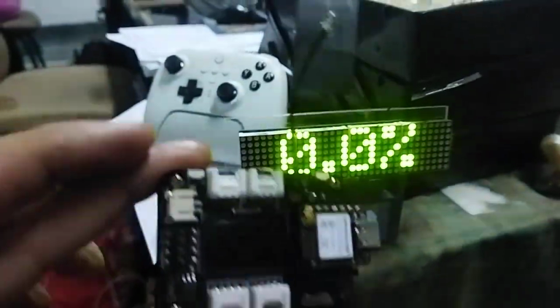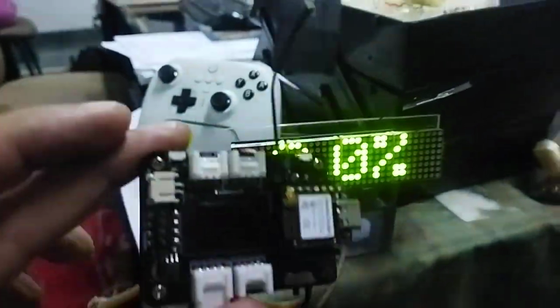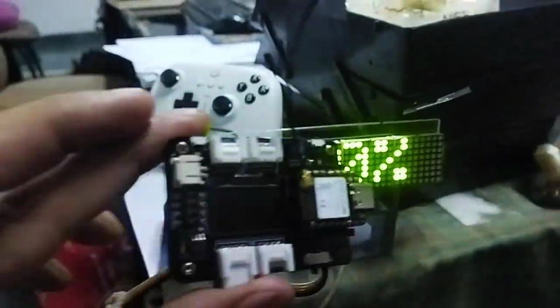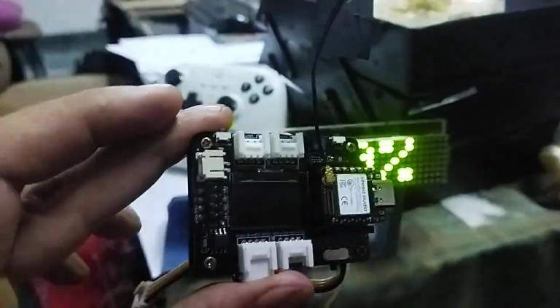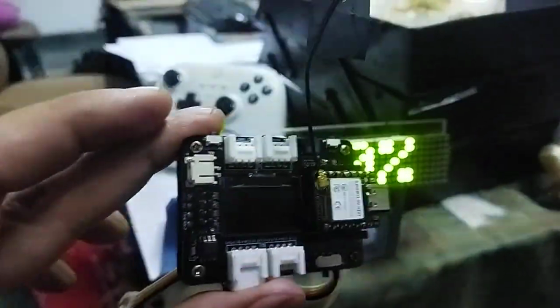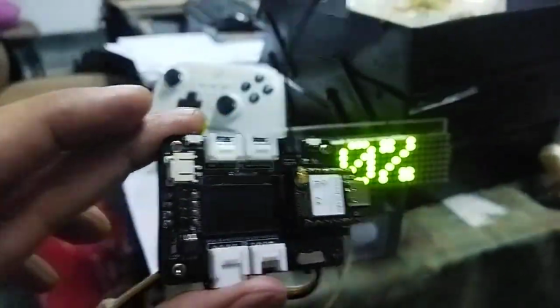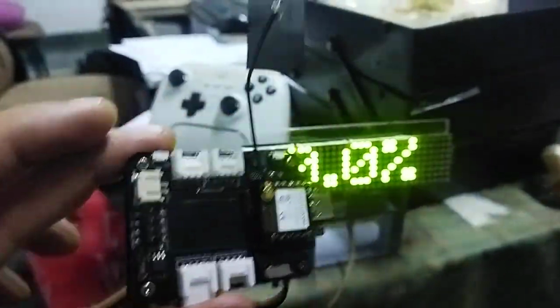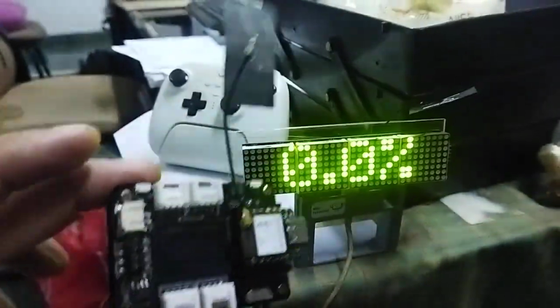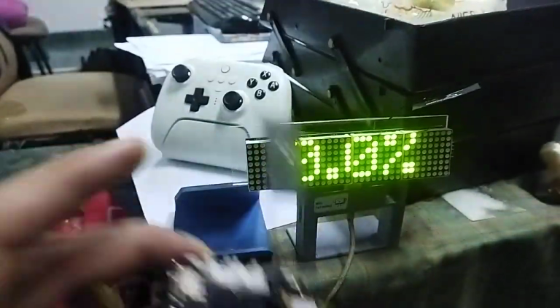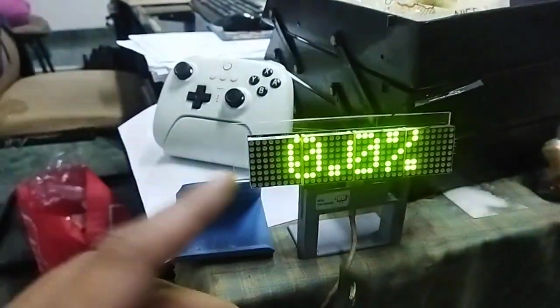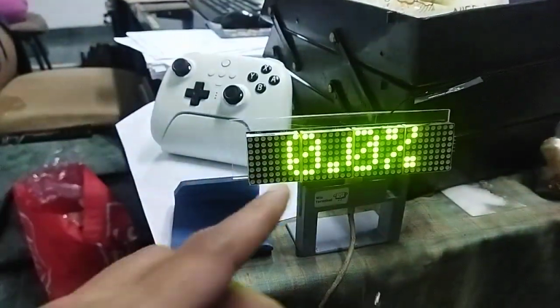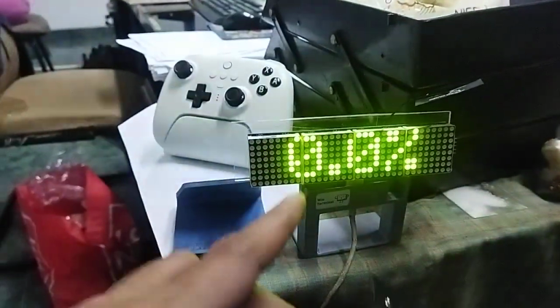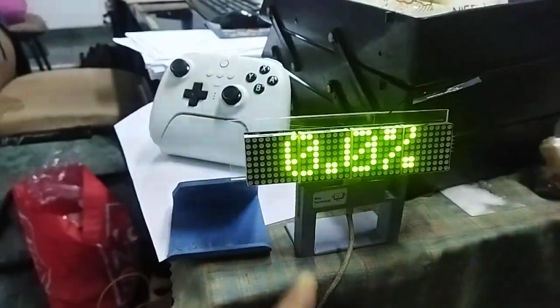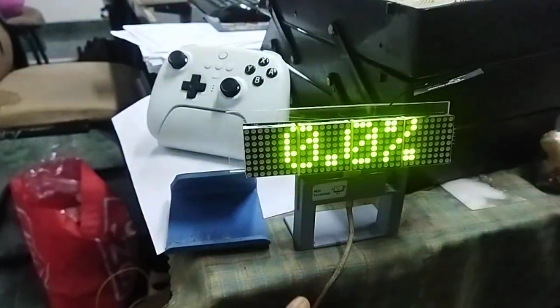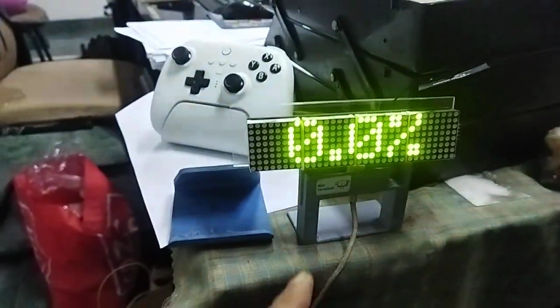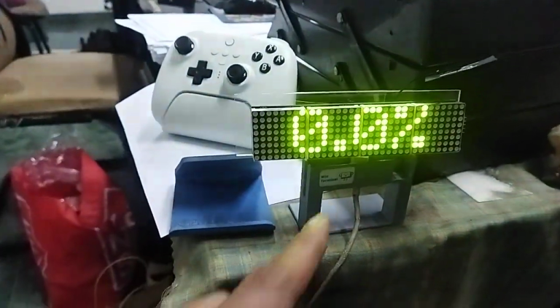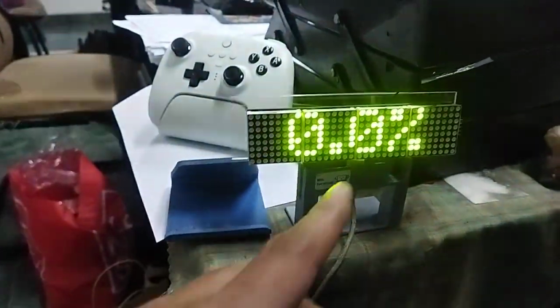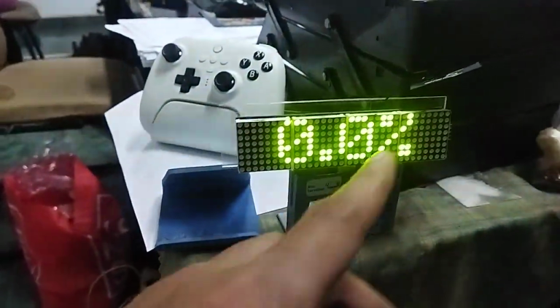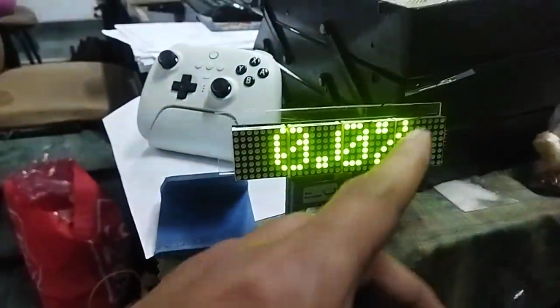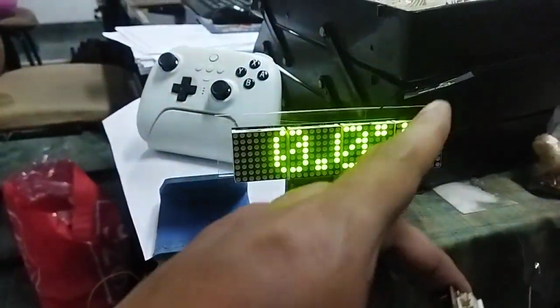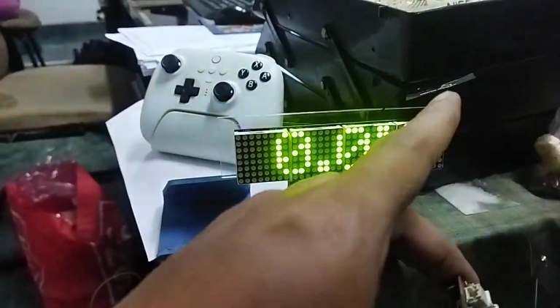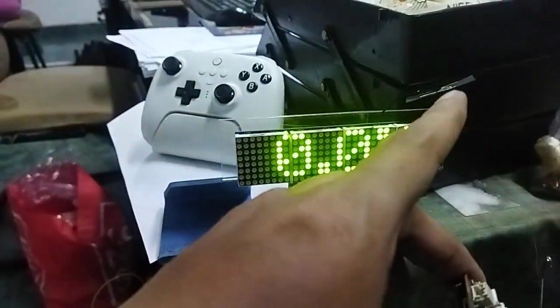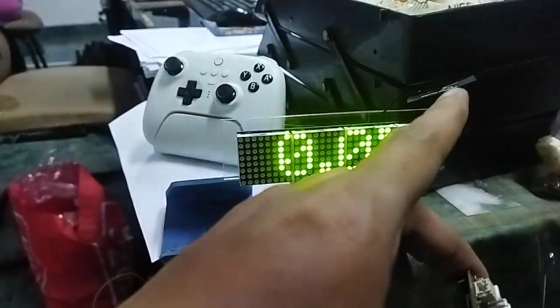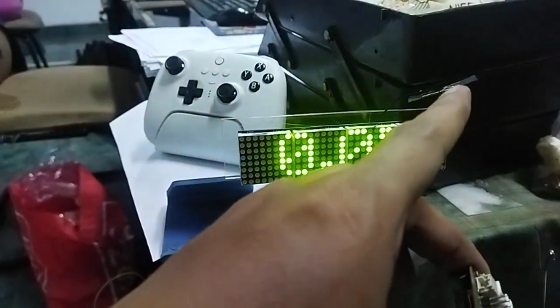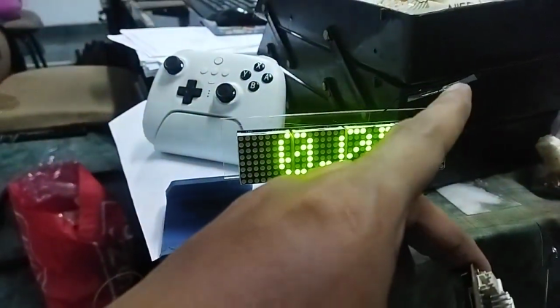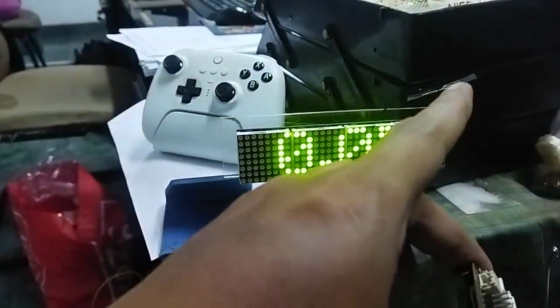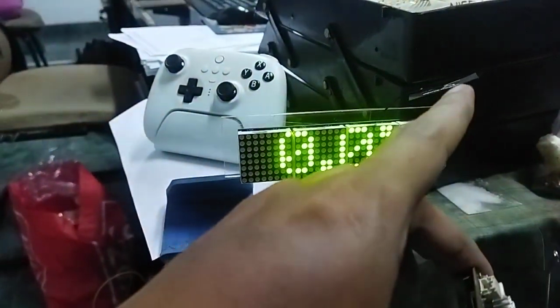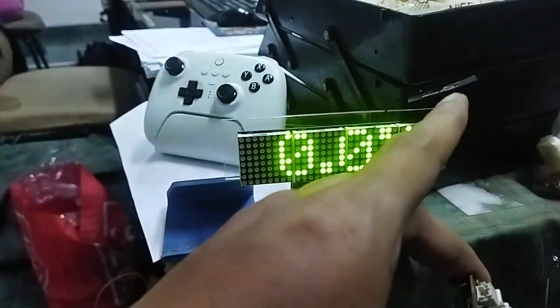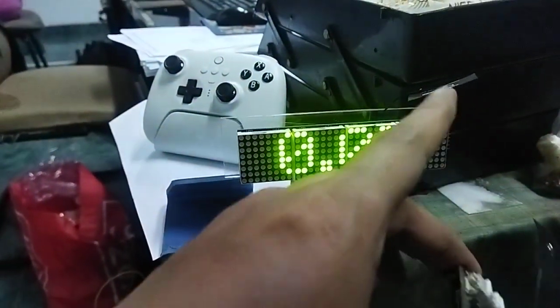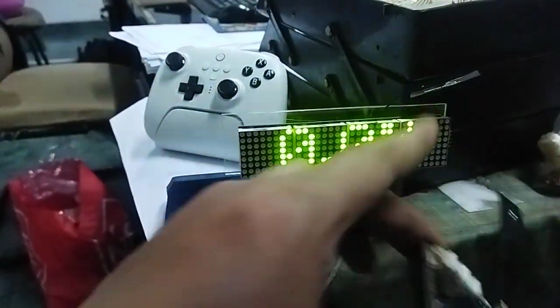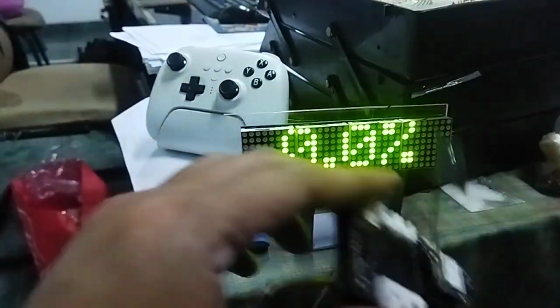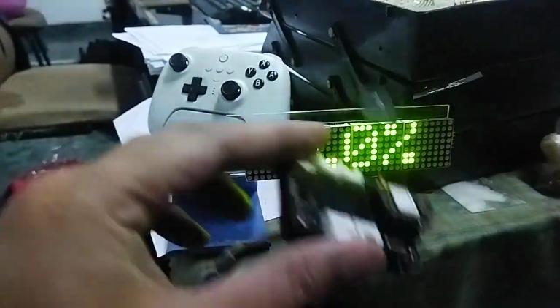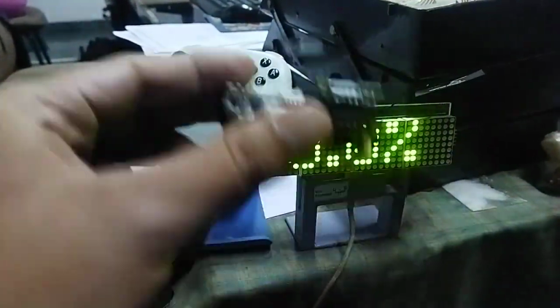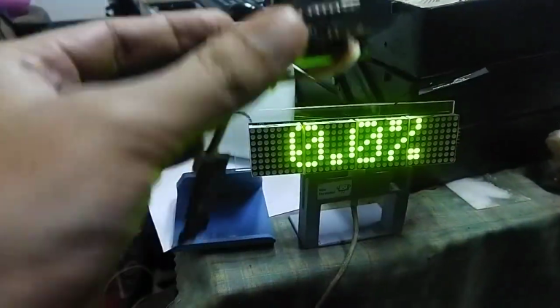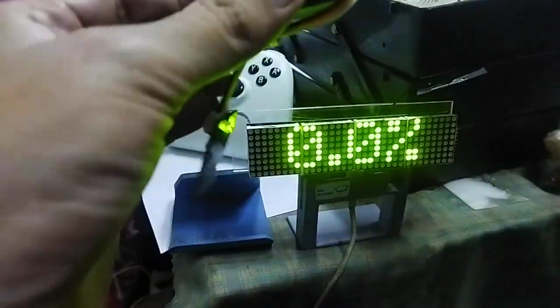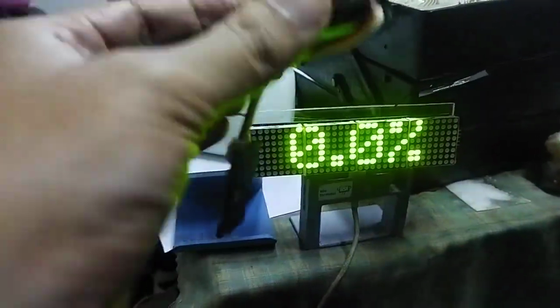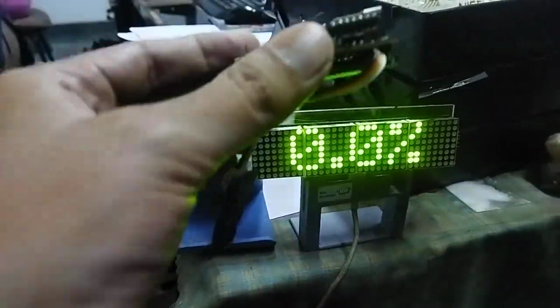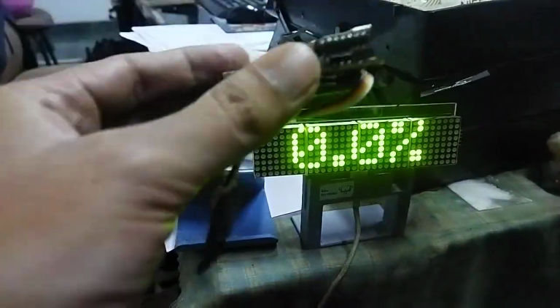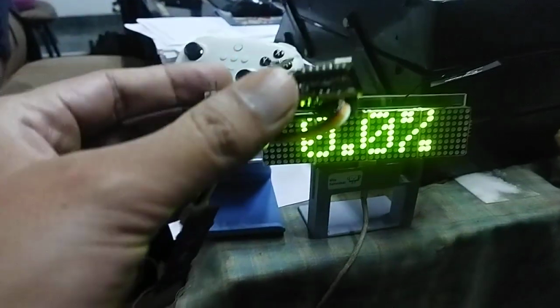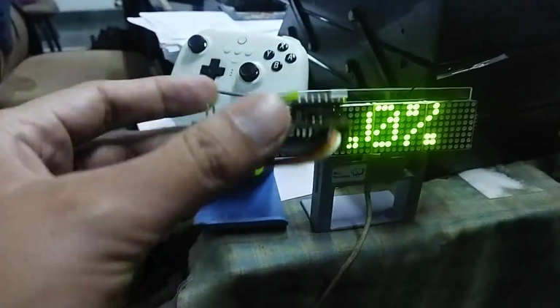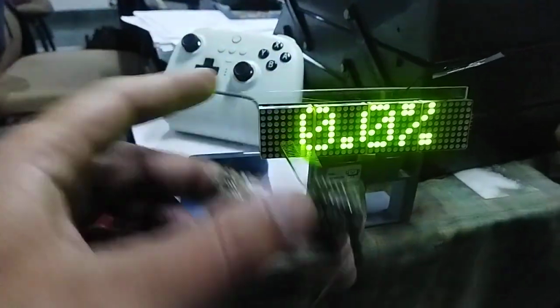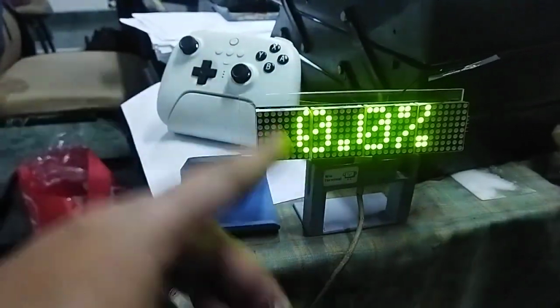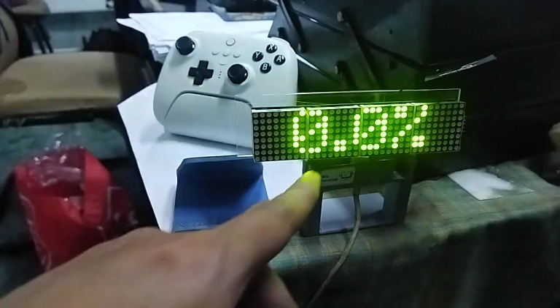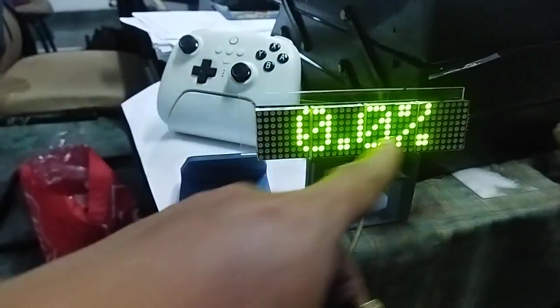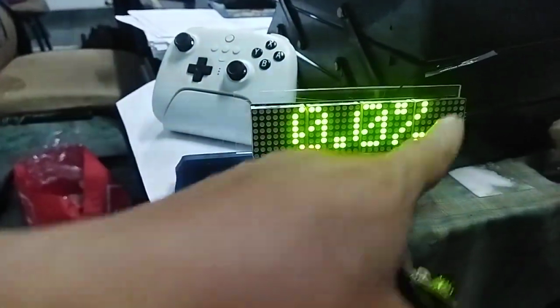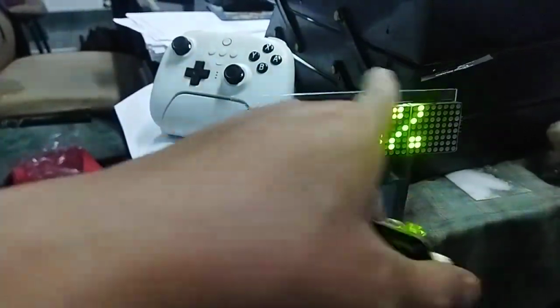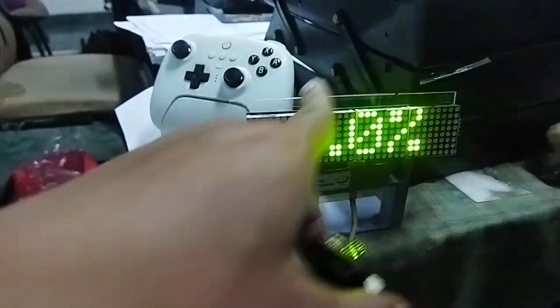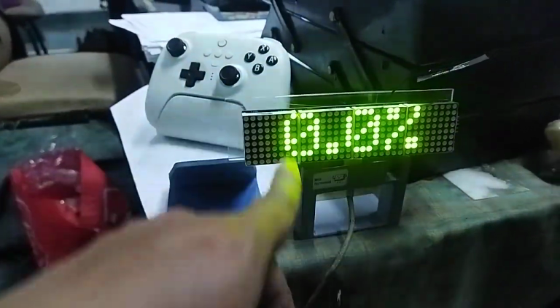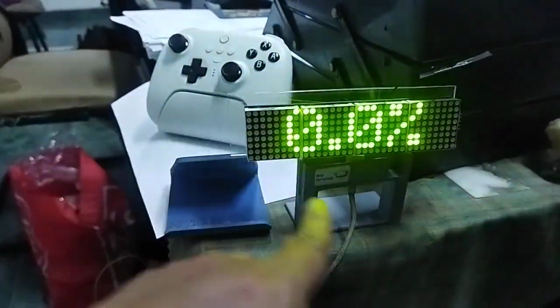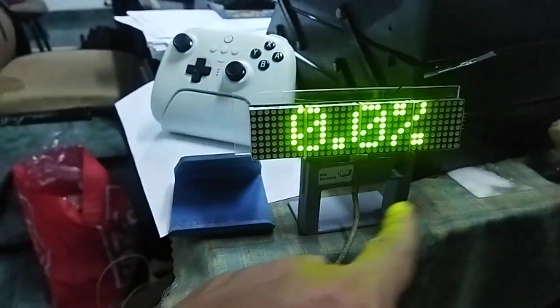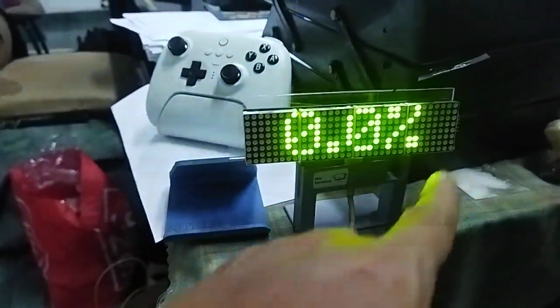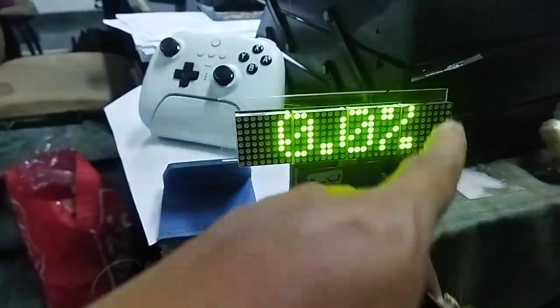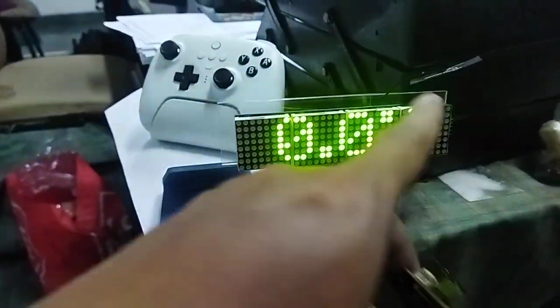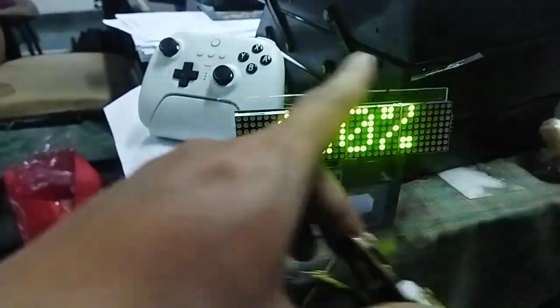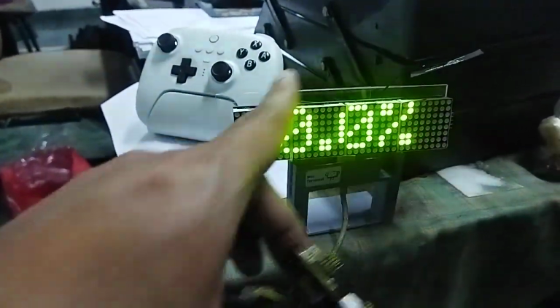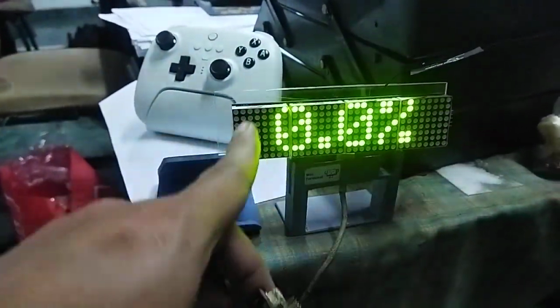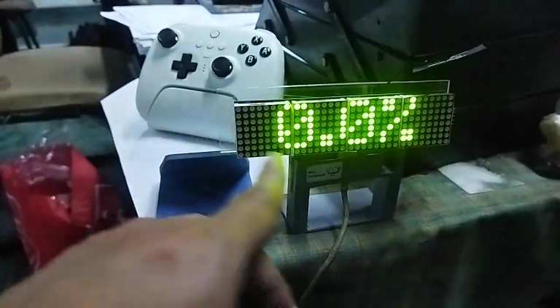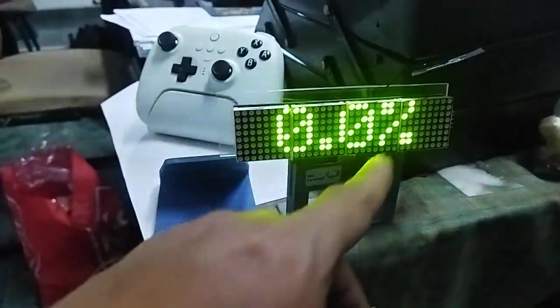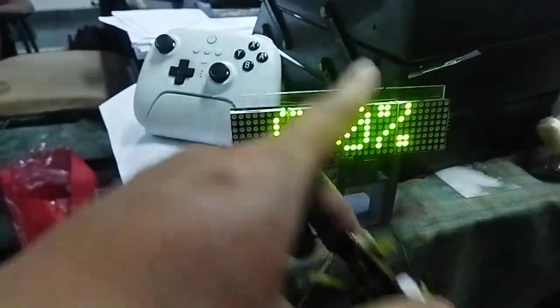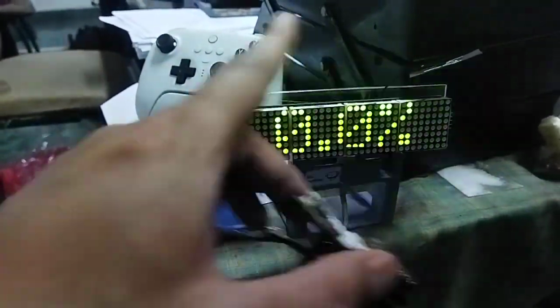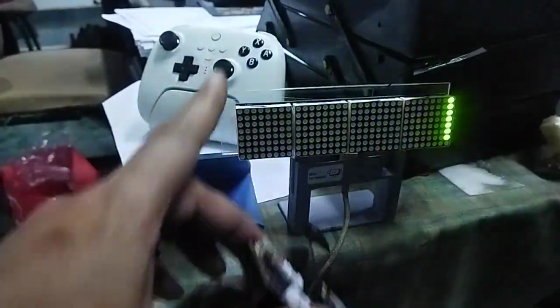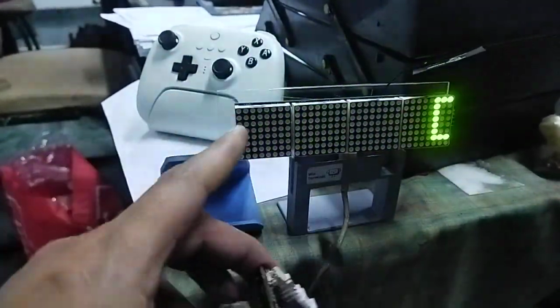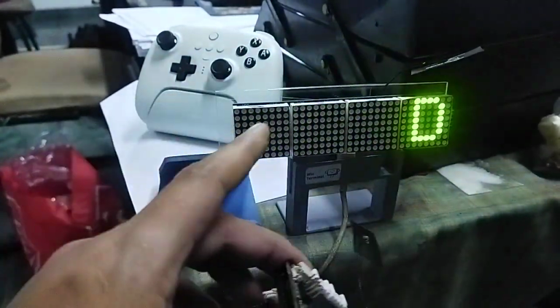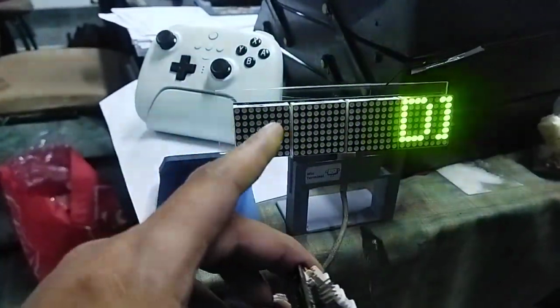It receives data via the ESPNOW protocol, and as you can see, this receiver unit doesn't have any sensor in it.